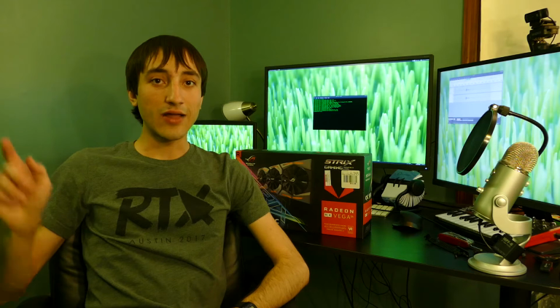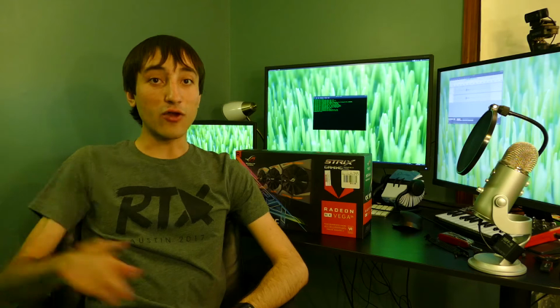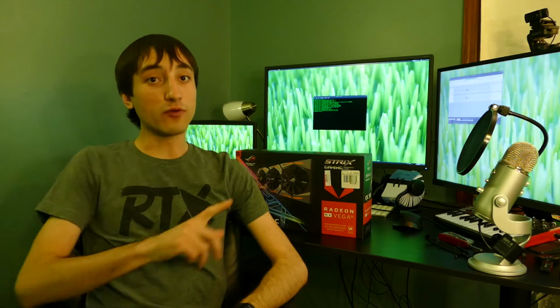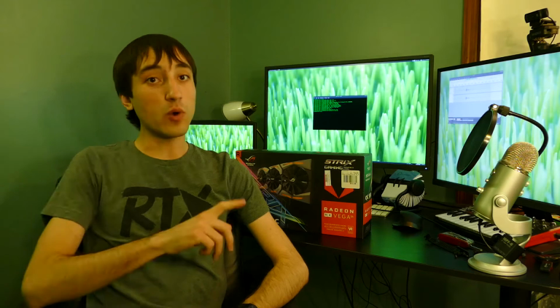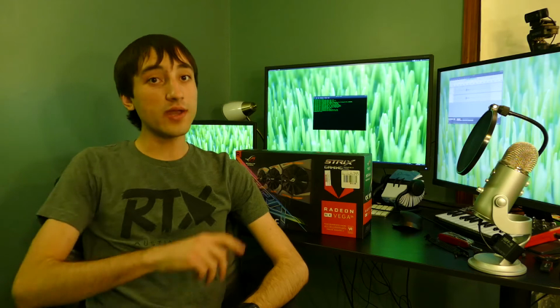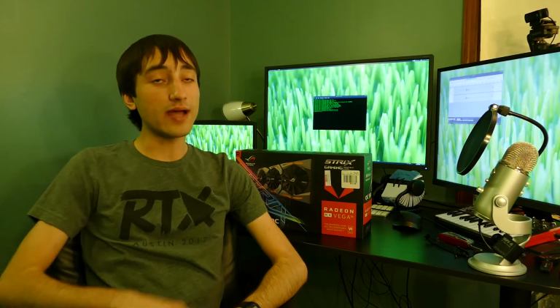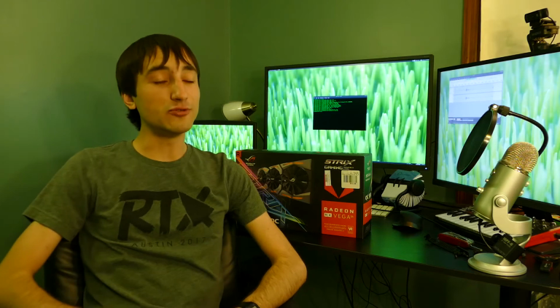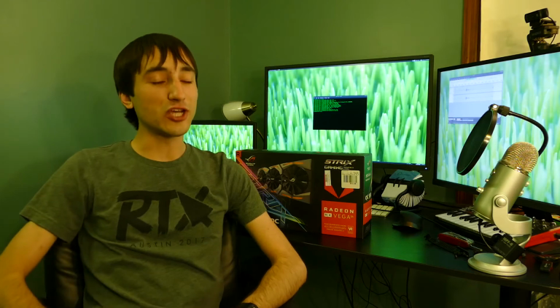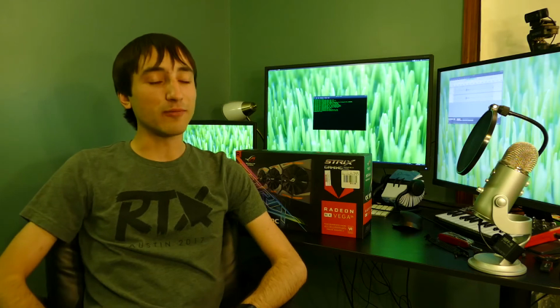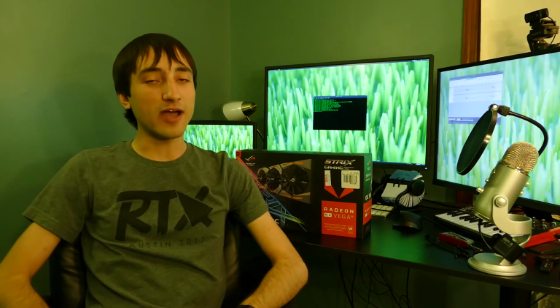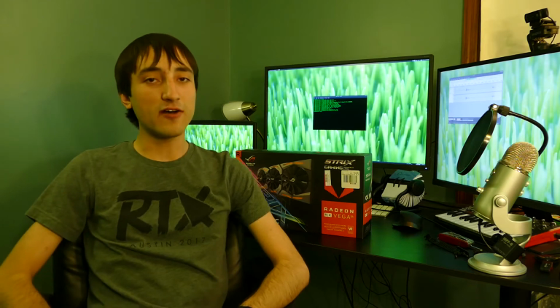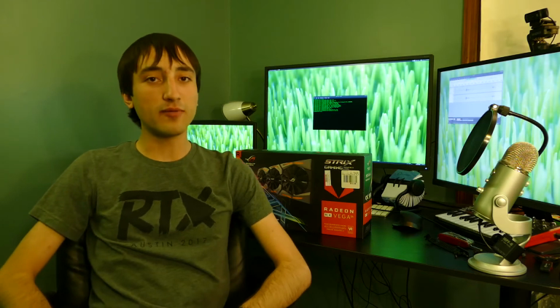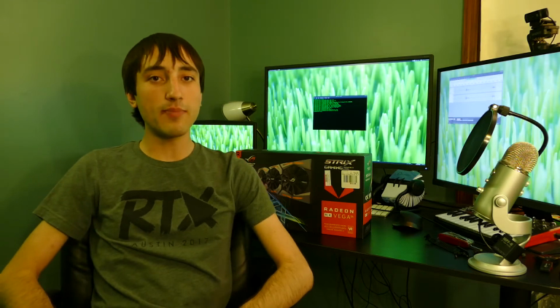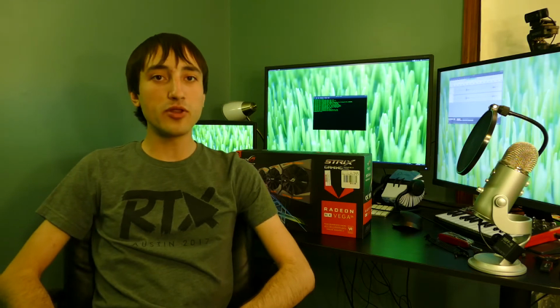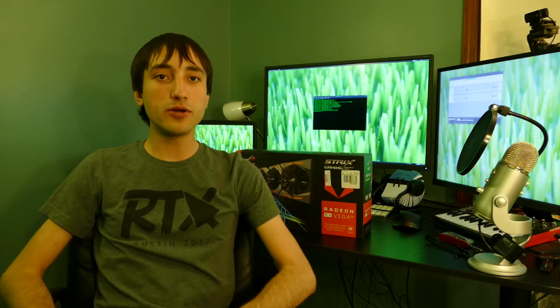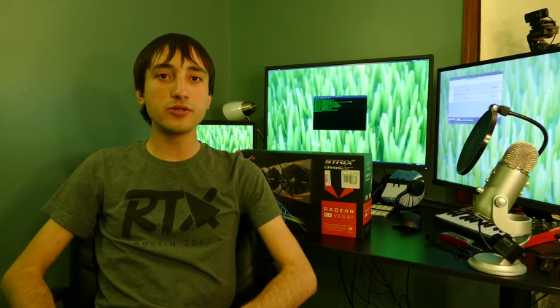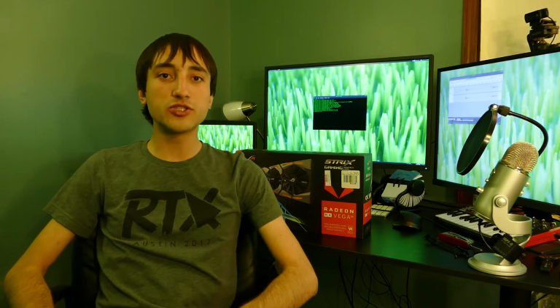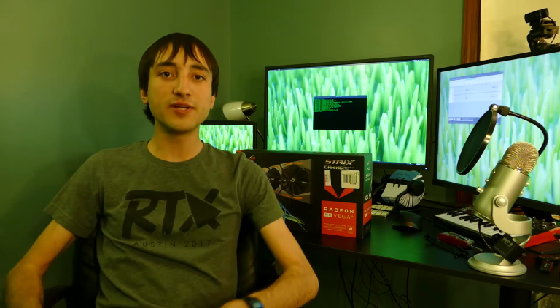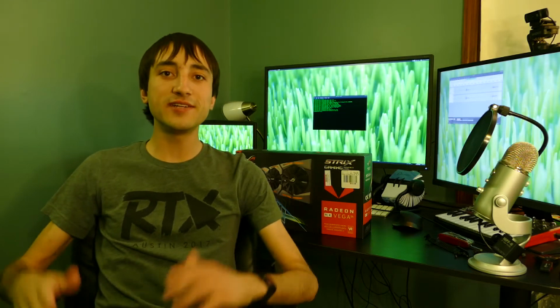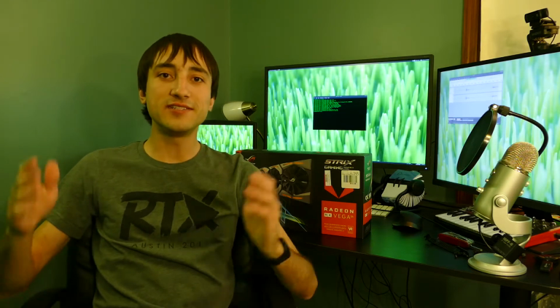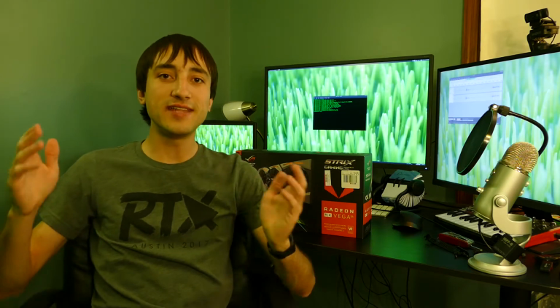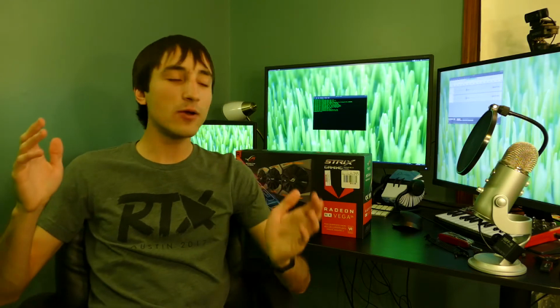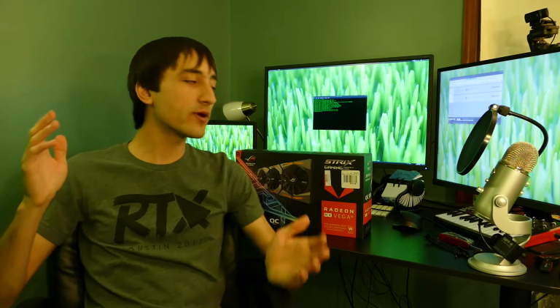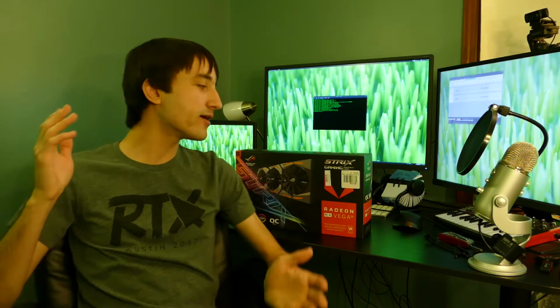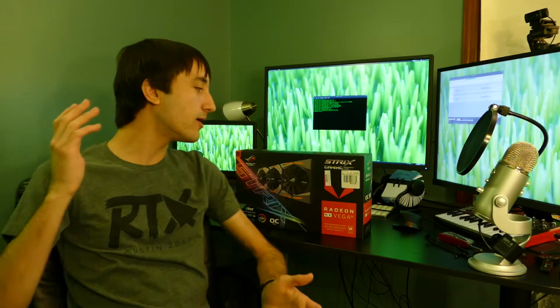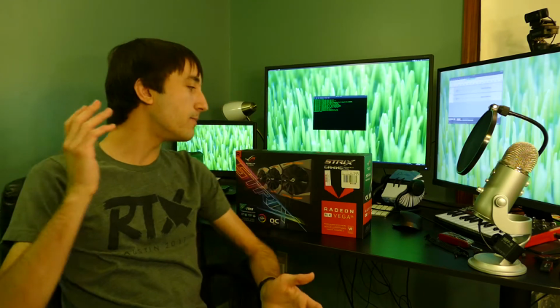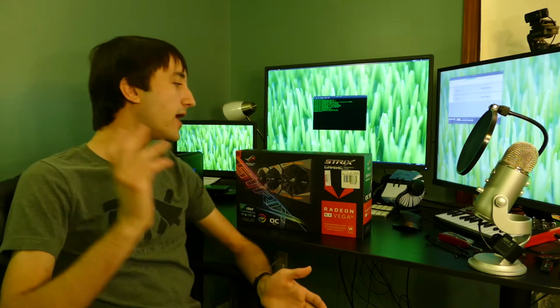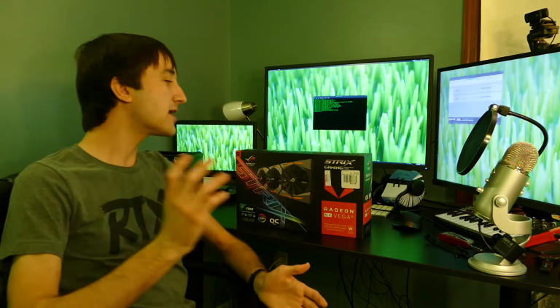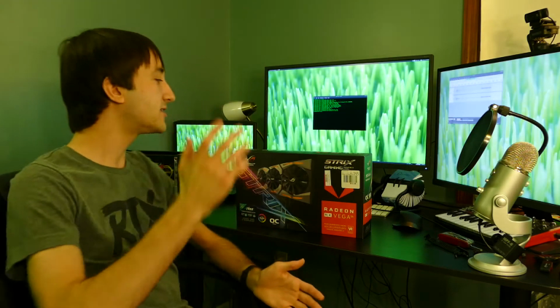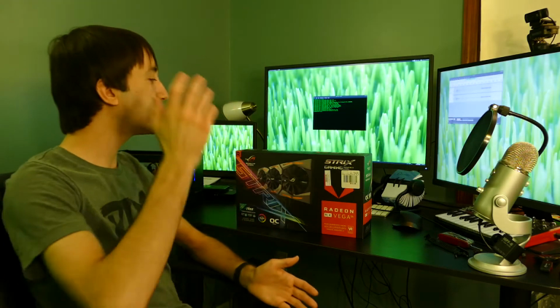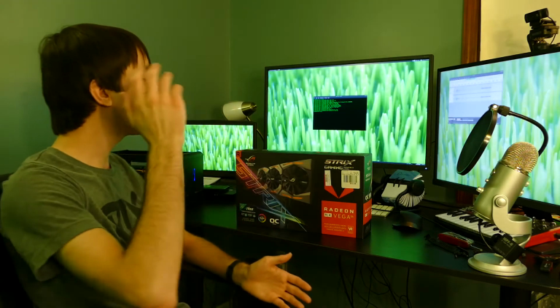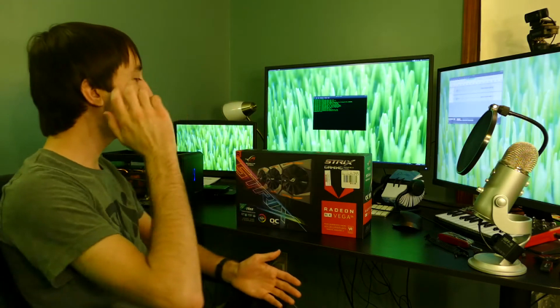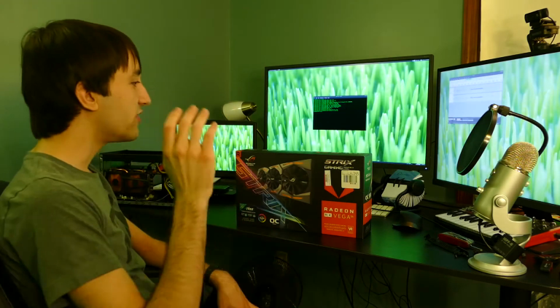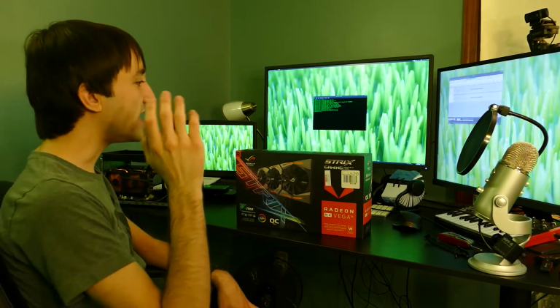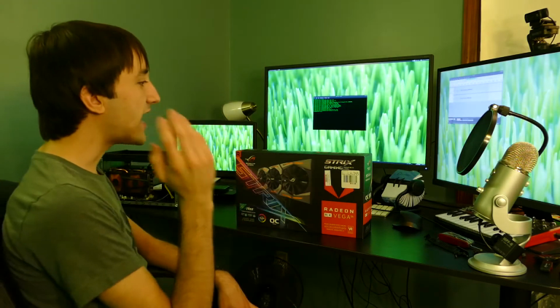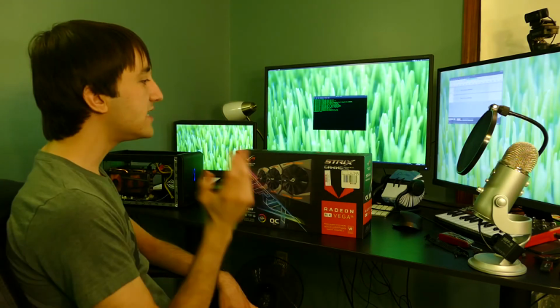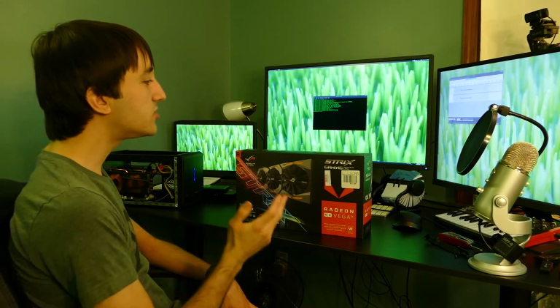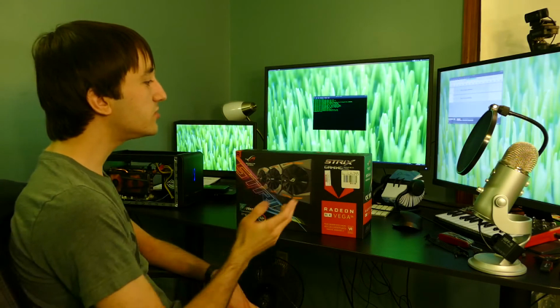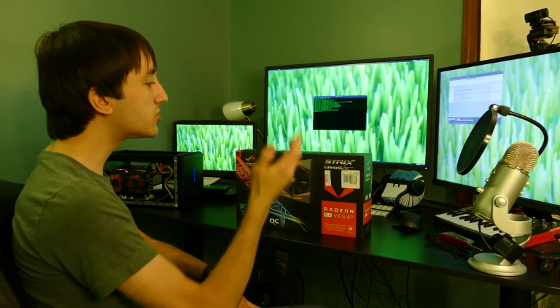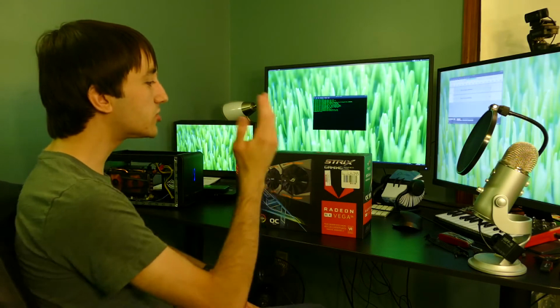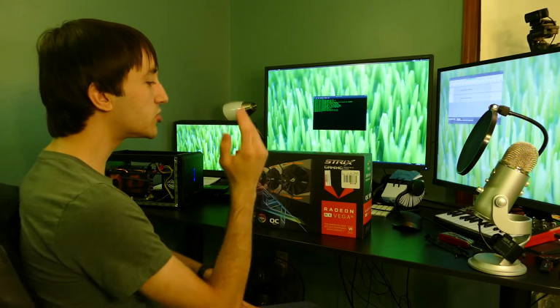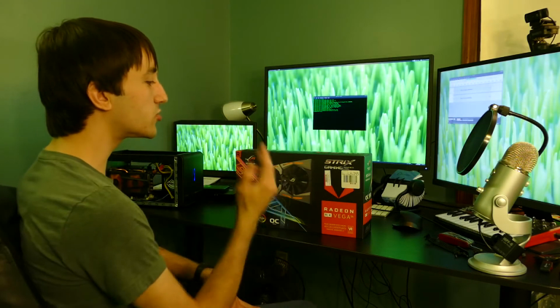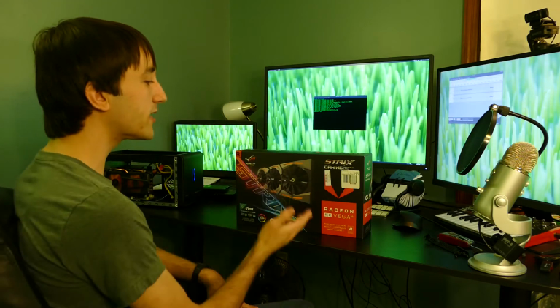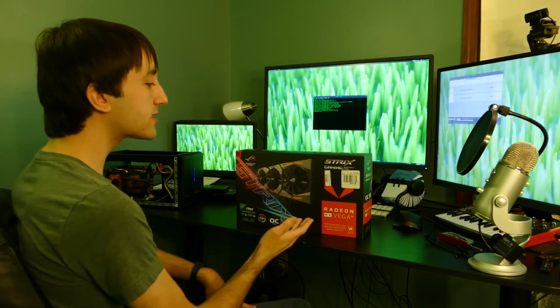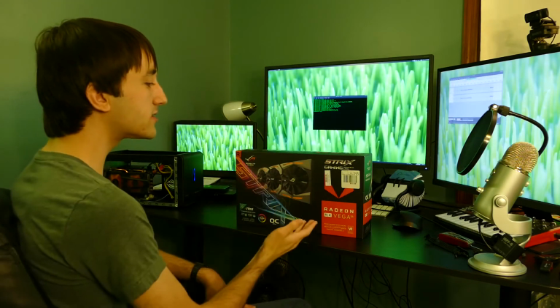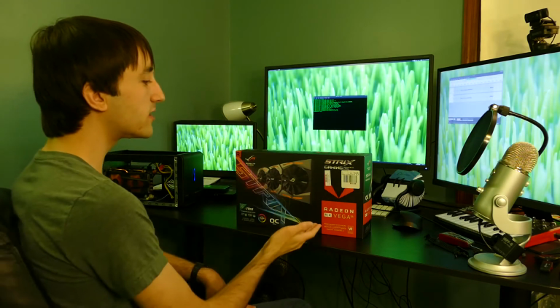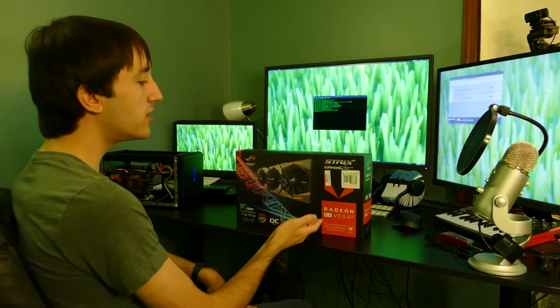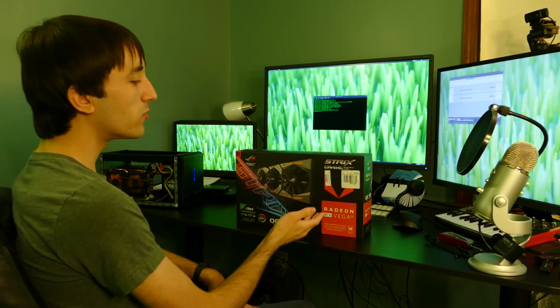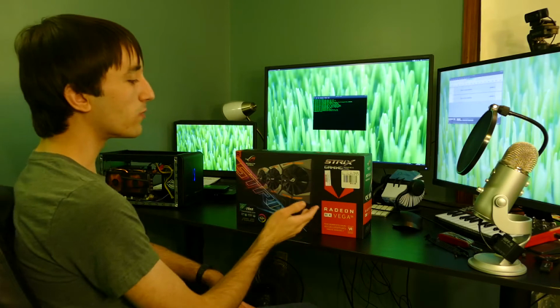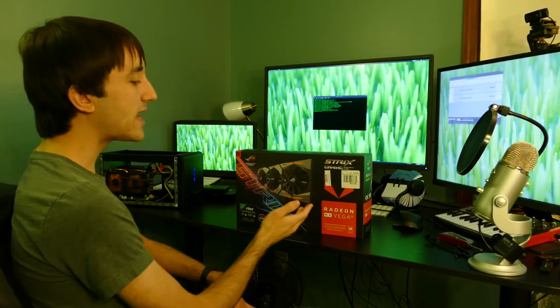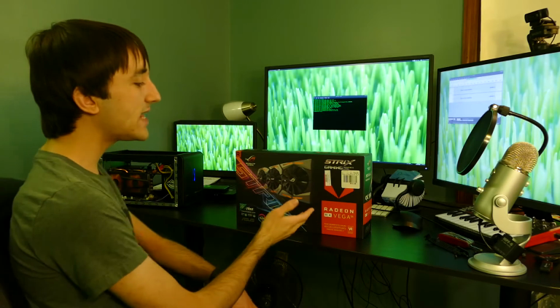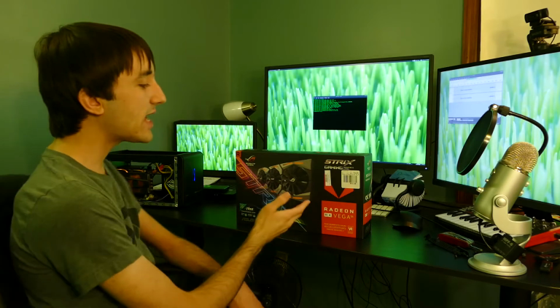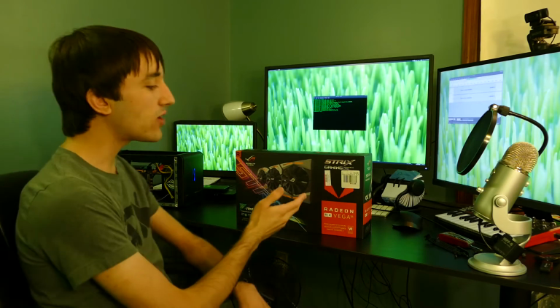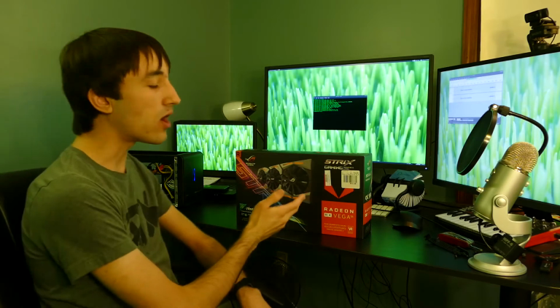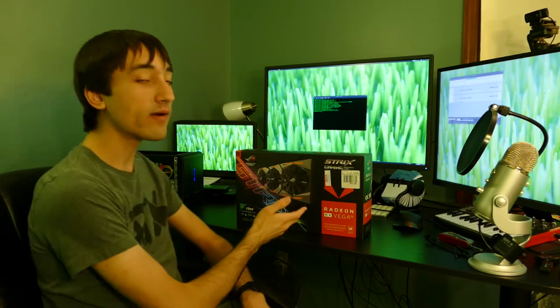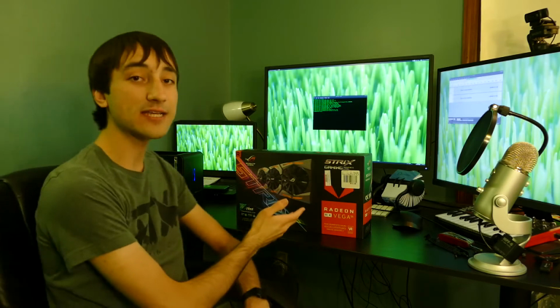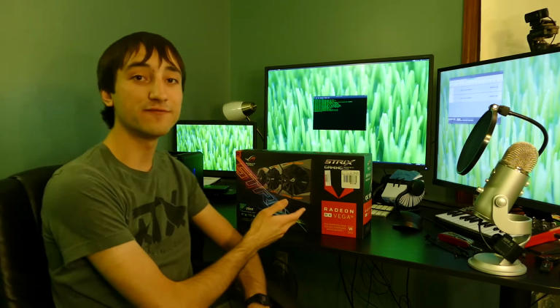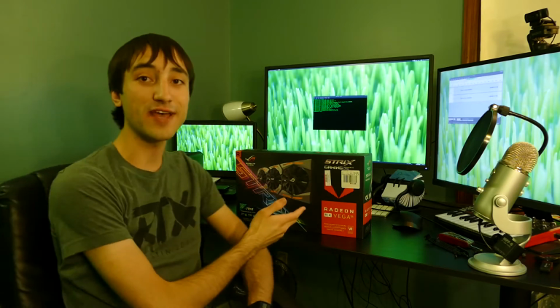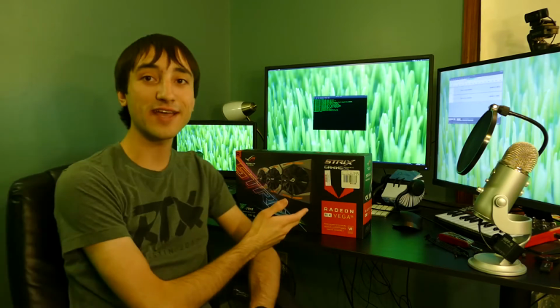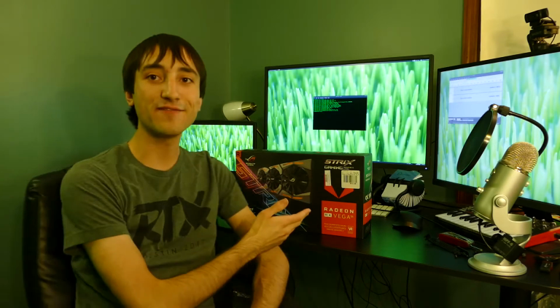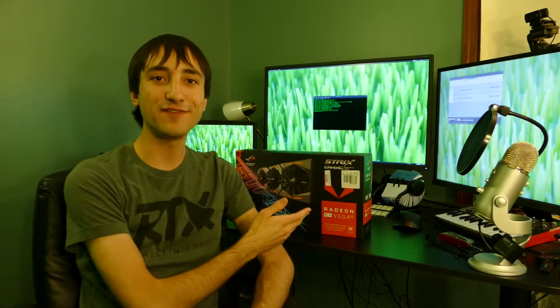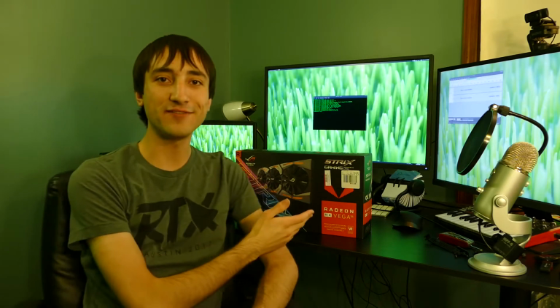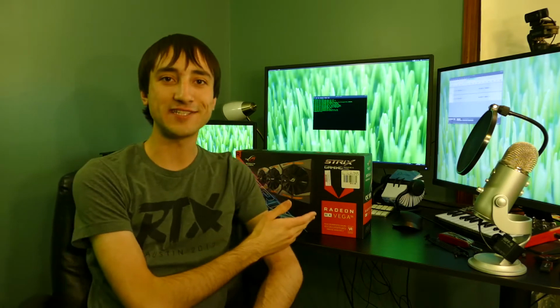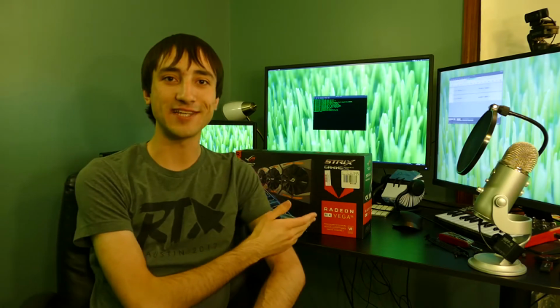Hello everyone, I'm Jacob Kaufman. I'm the Nerd on the Street, and today we are unboxing the Asus Strix Radeon RX Vega 56.